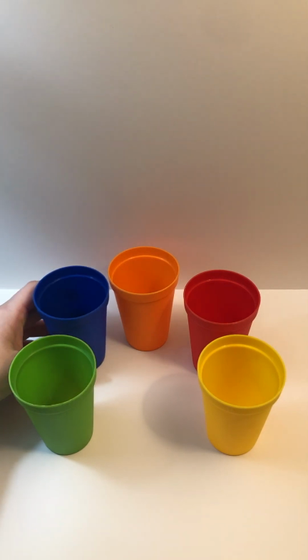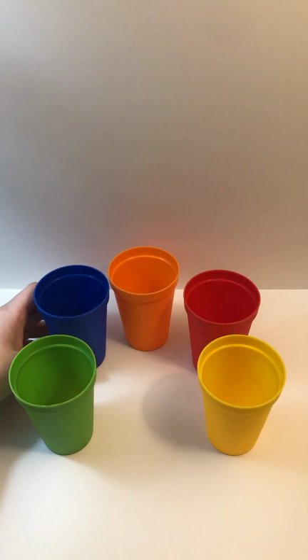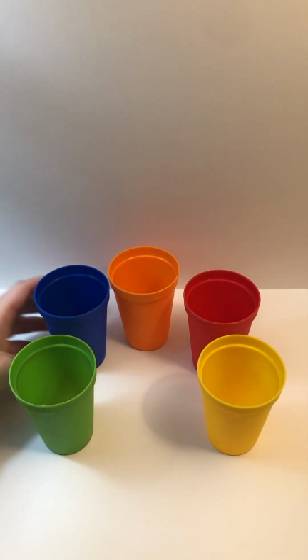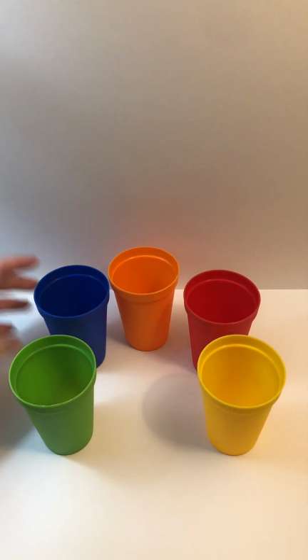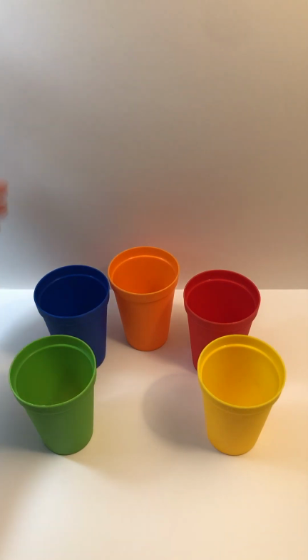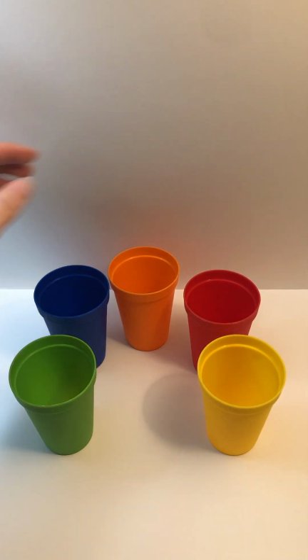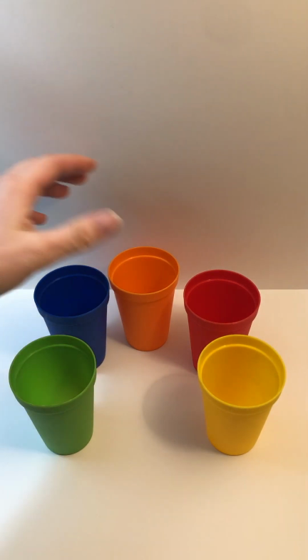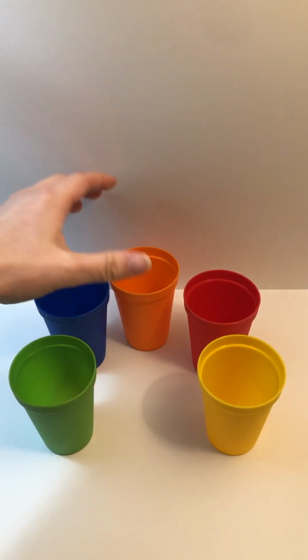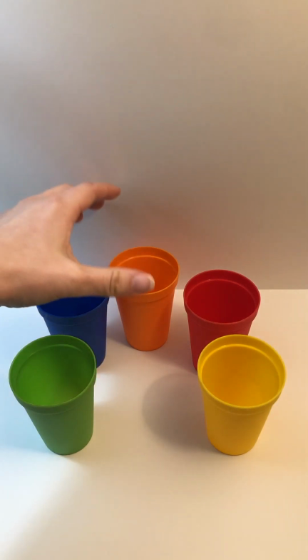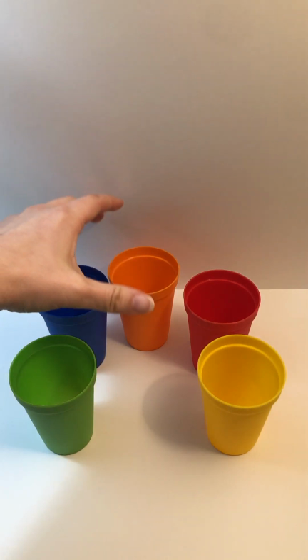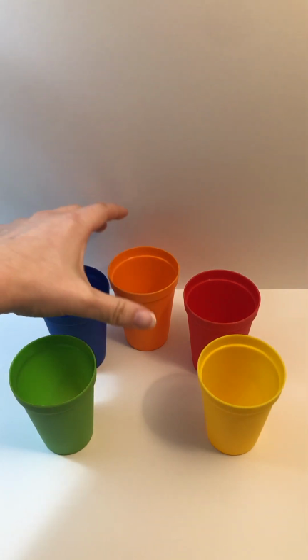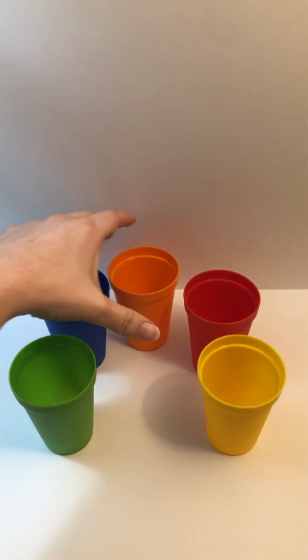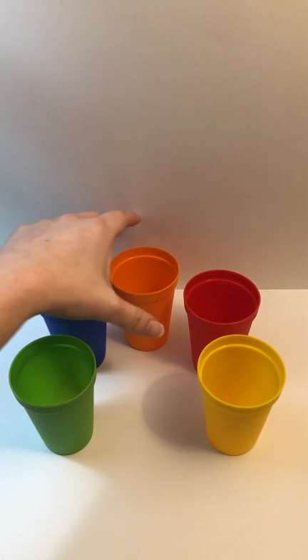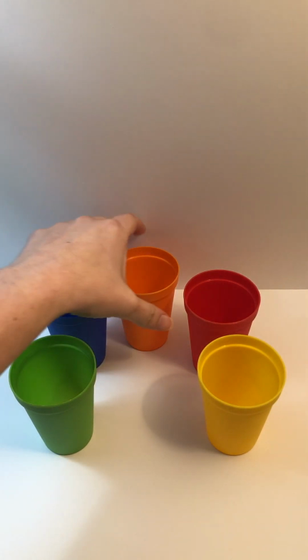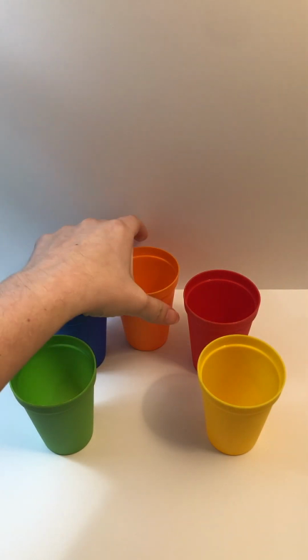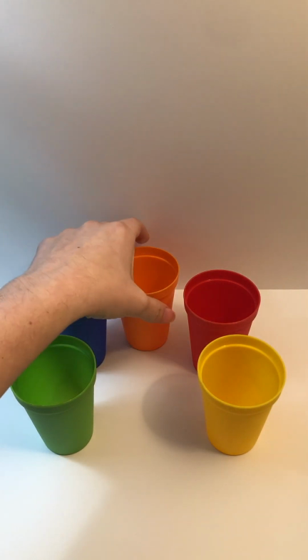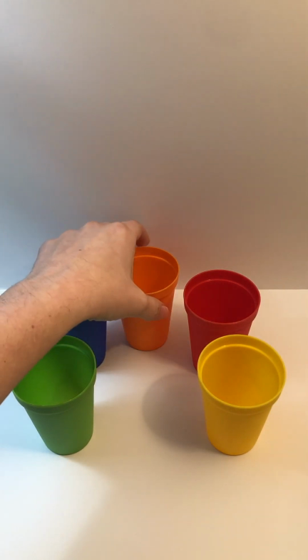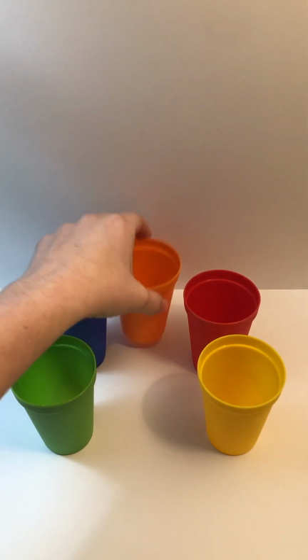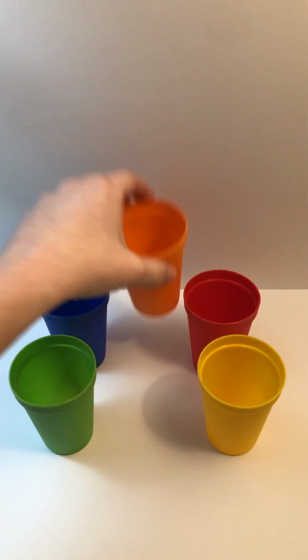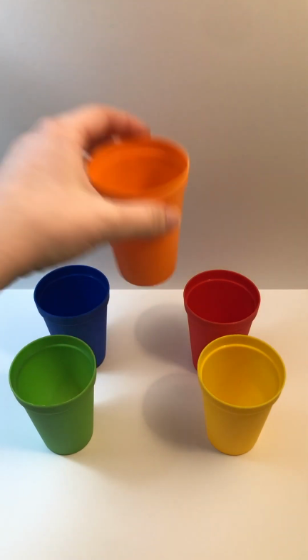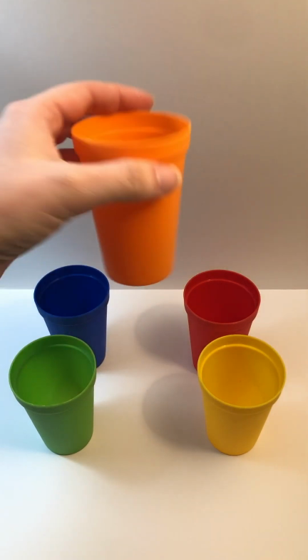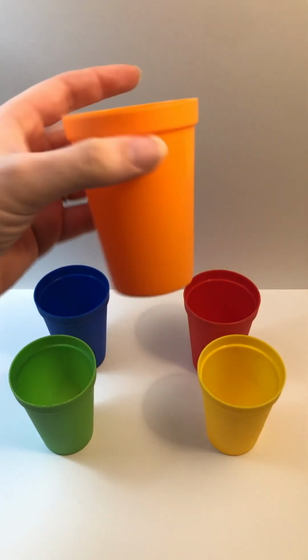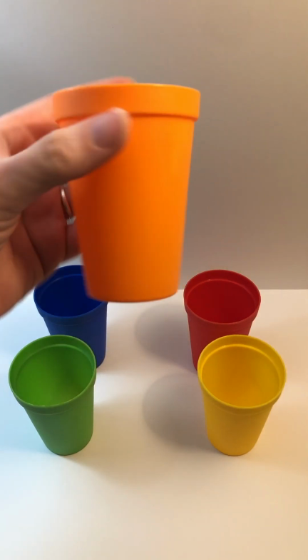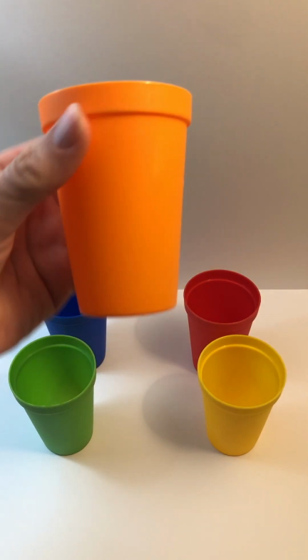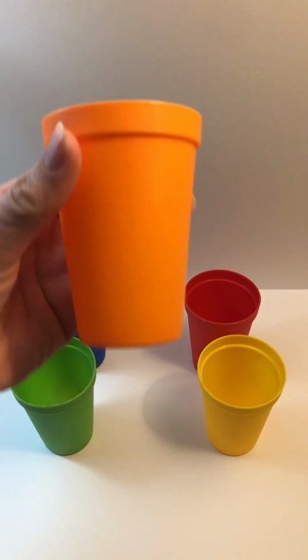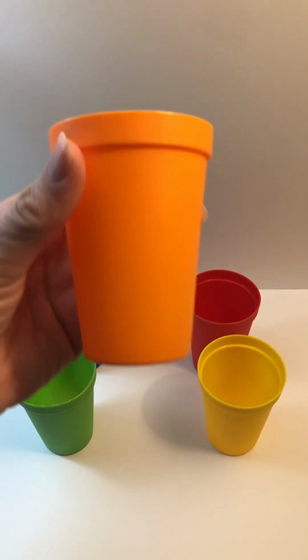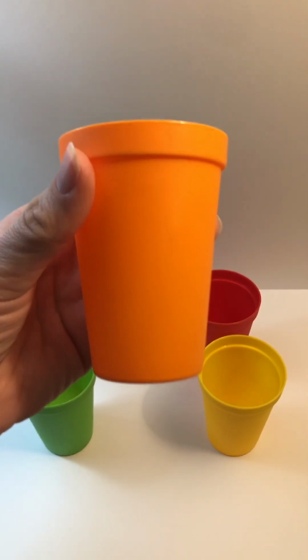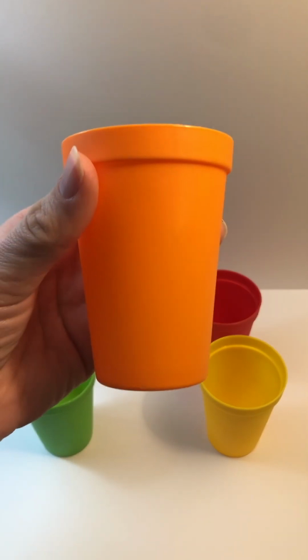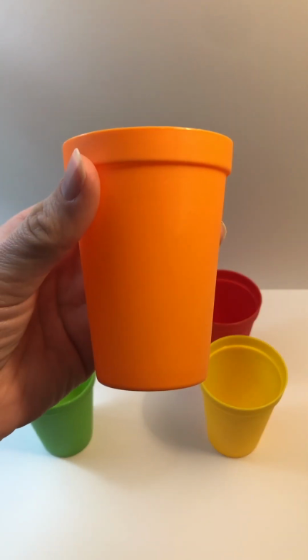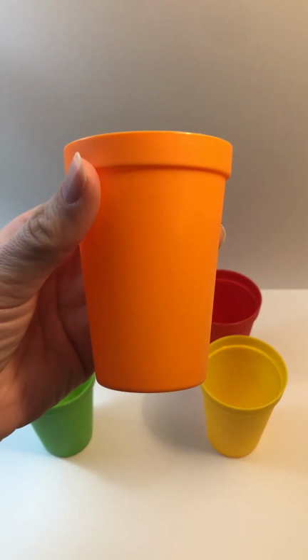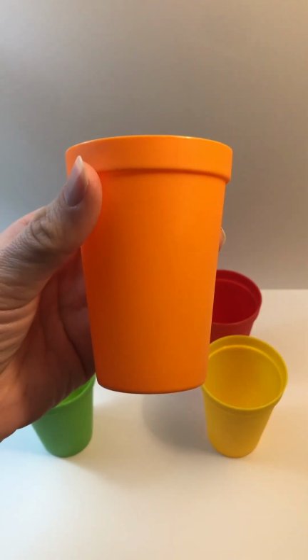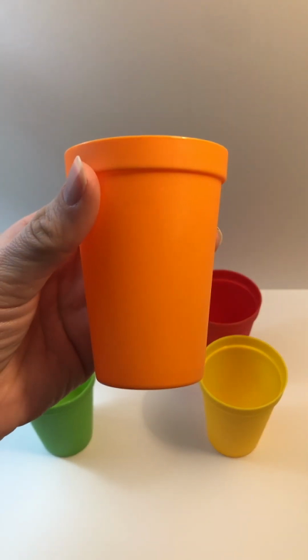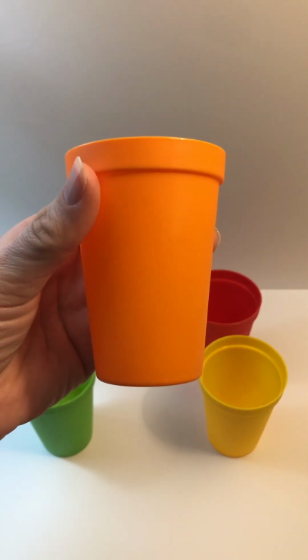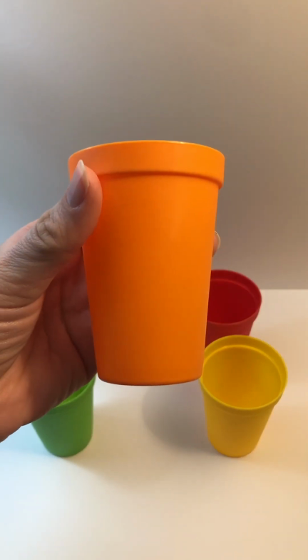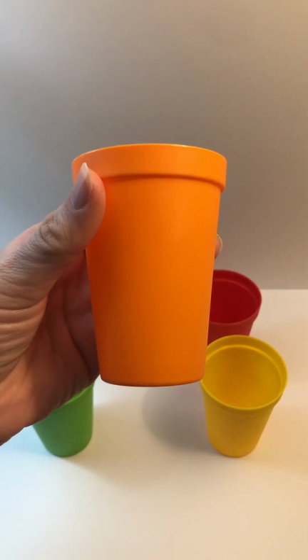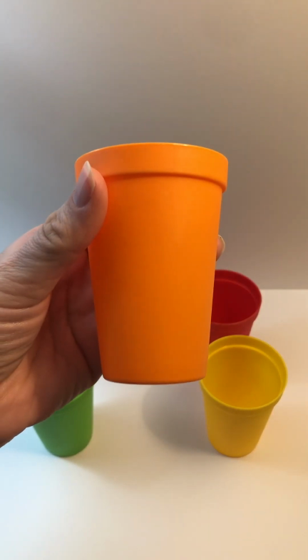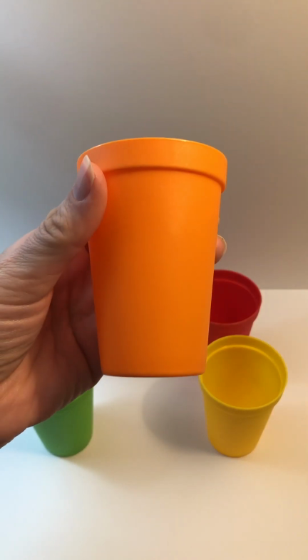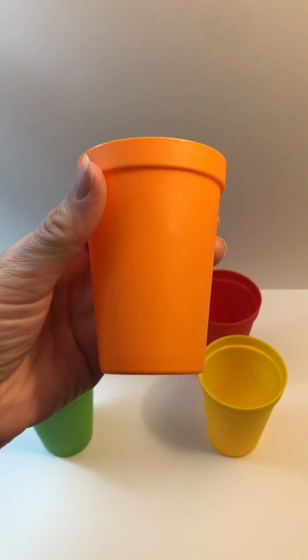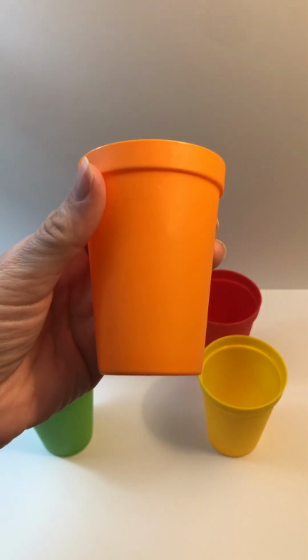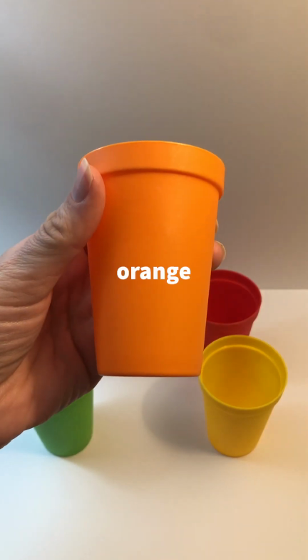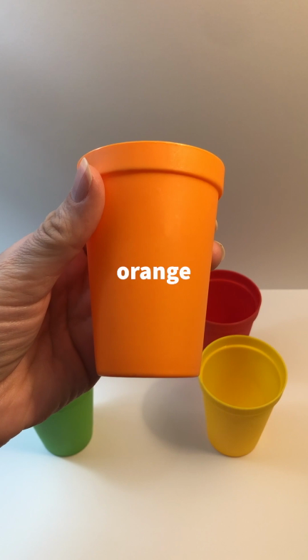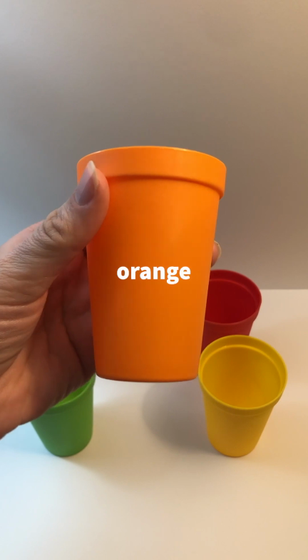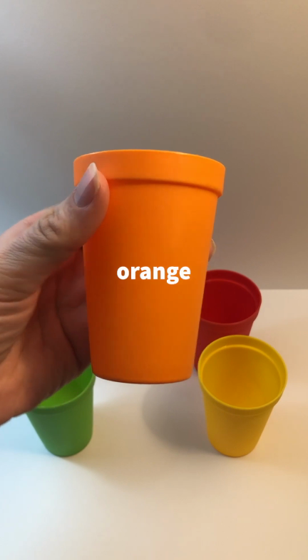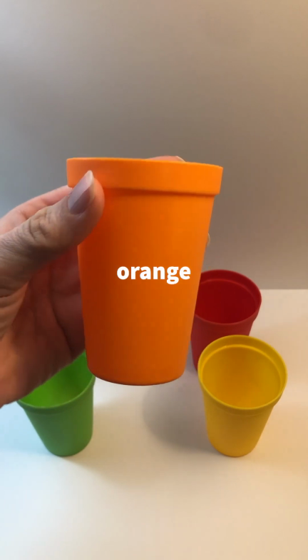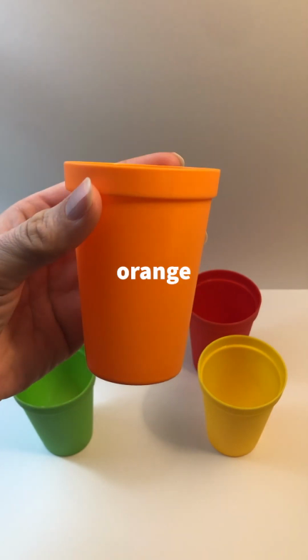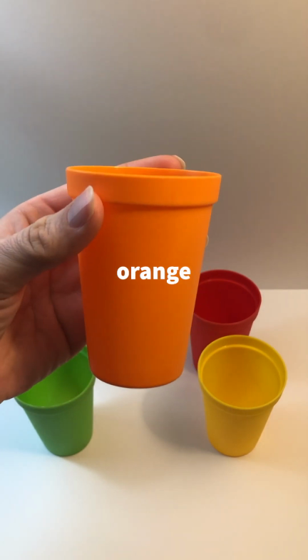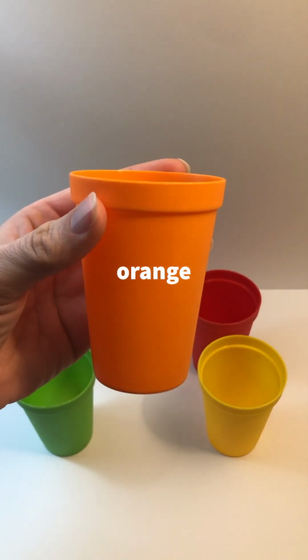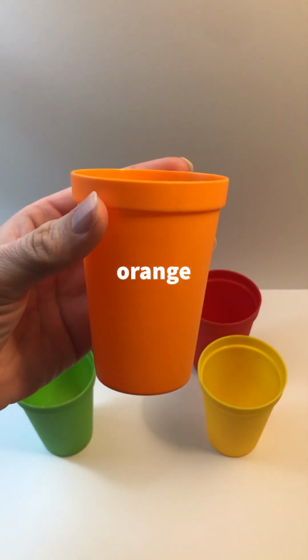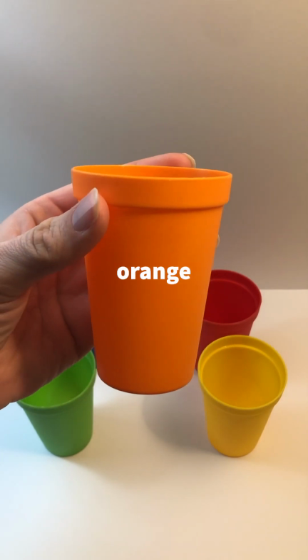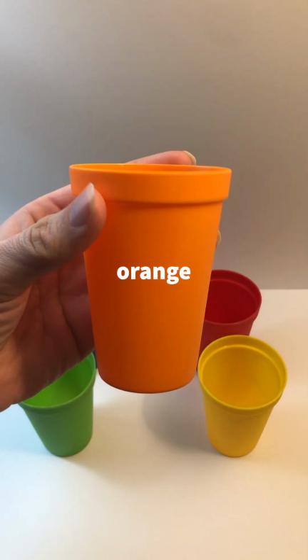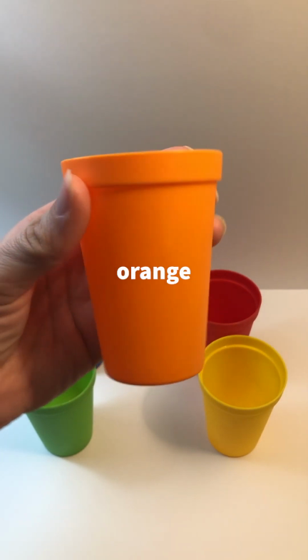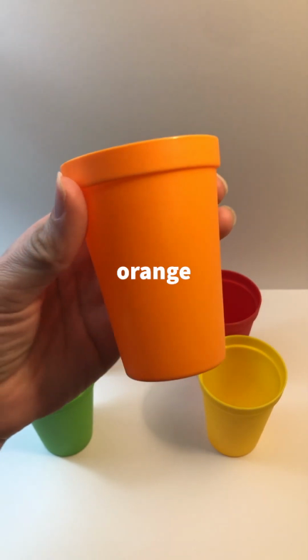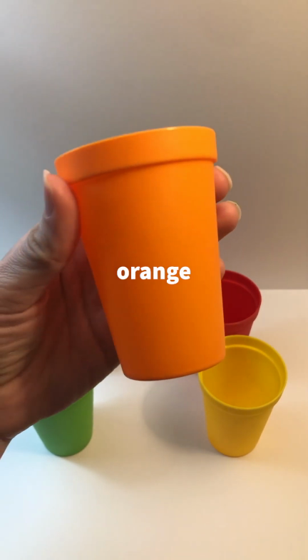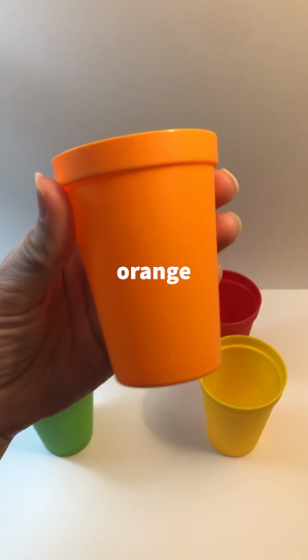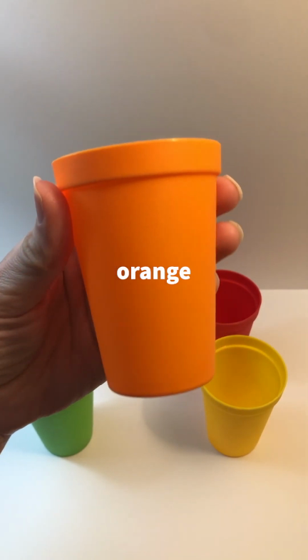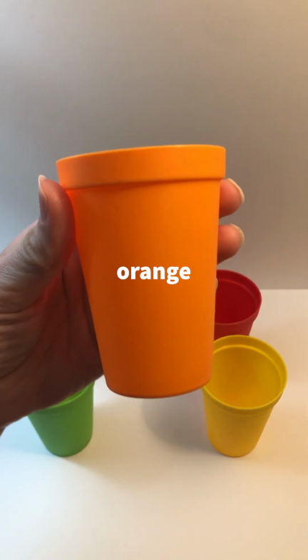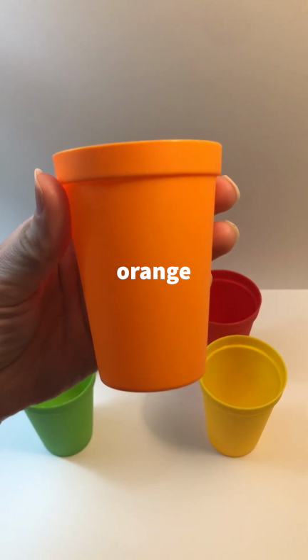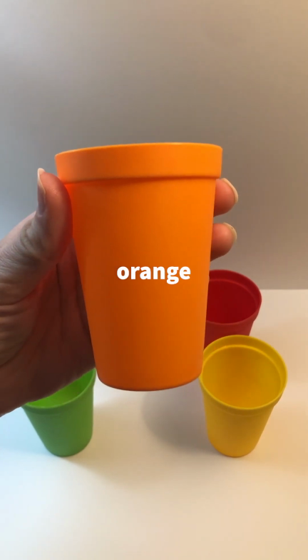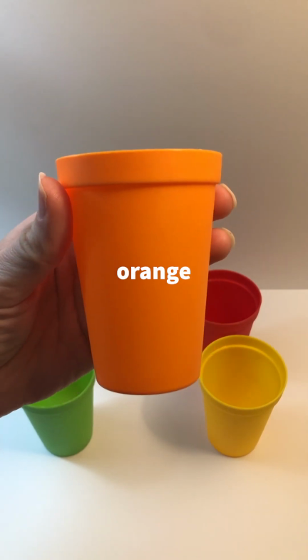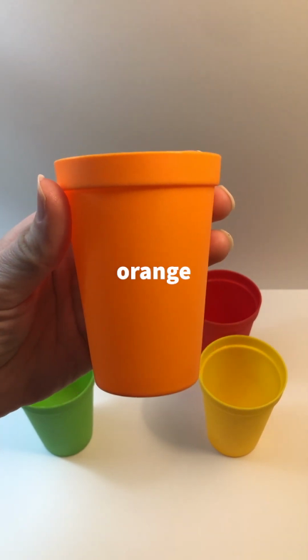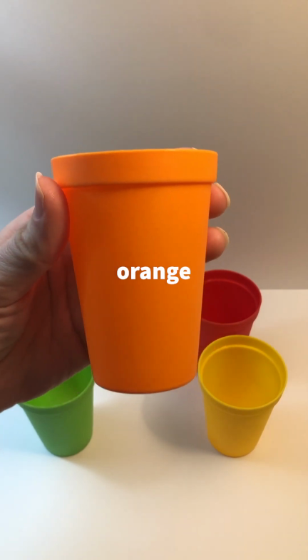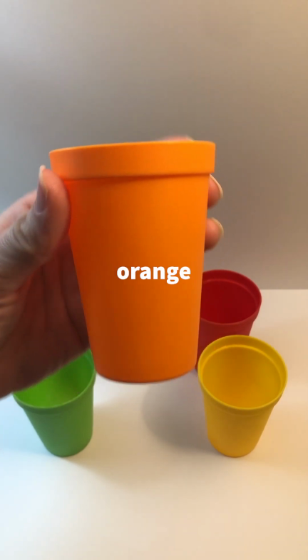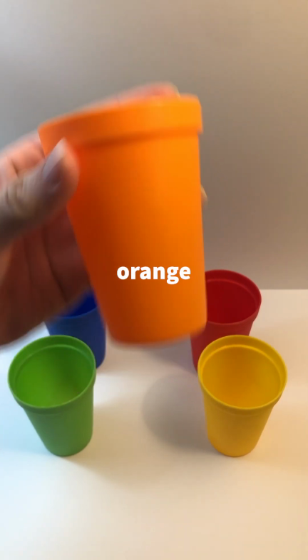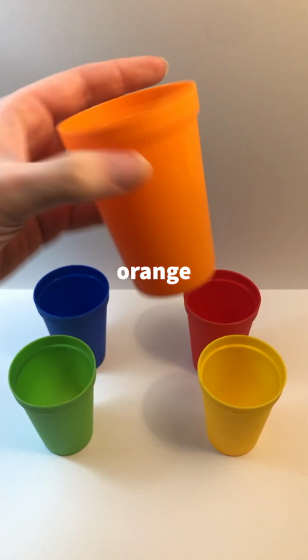What color is this? Orange. Can you say it with me? Orange.